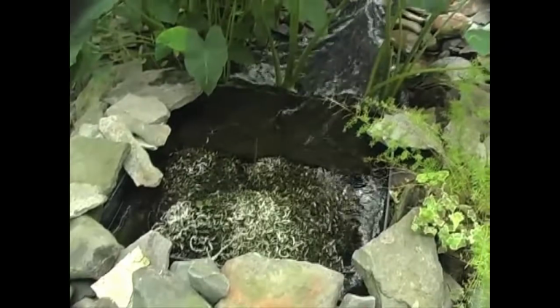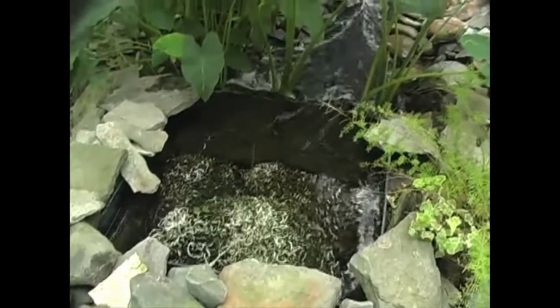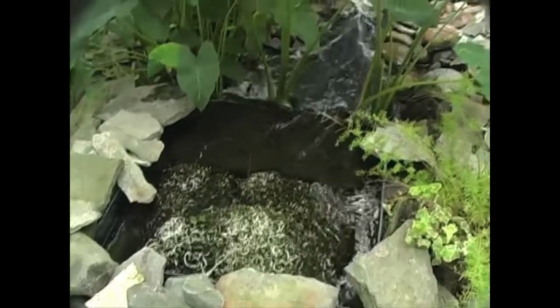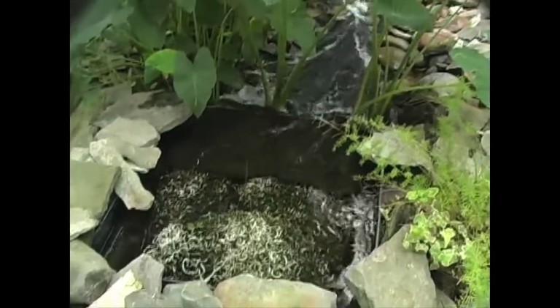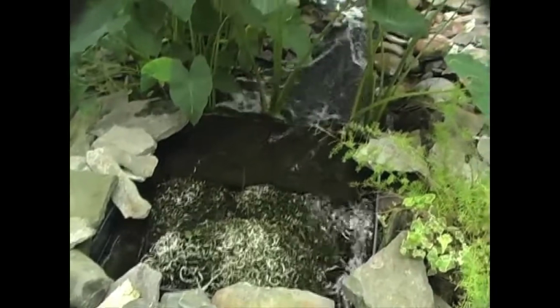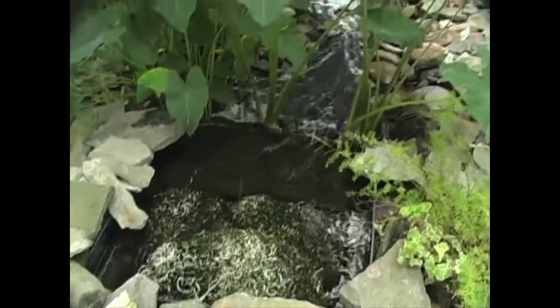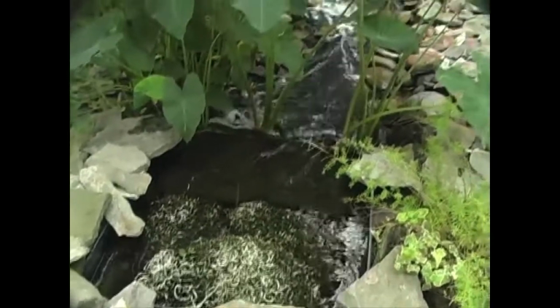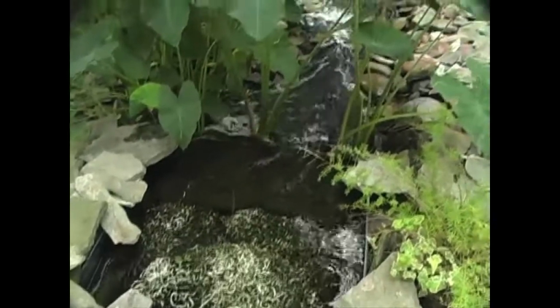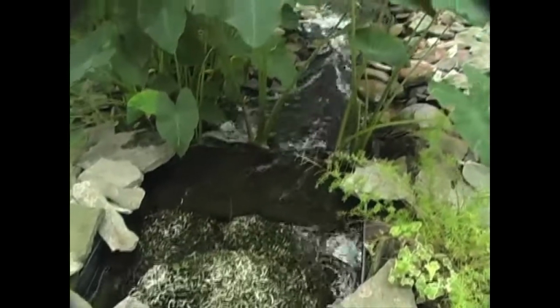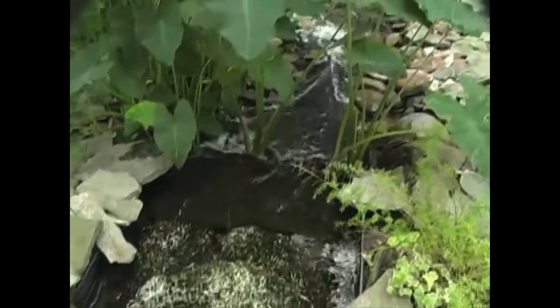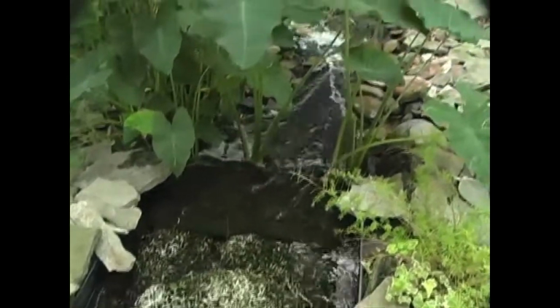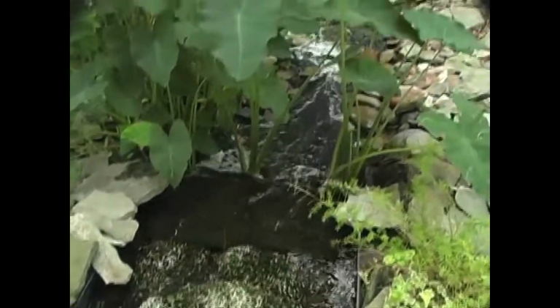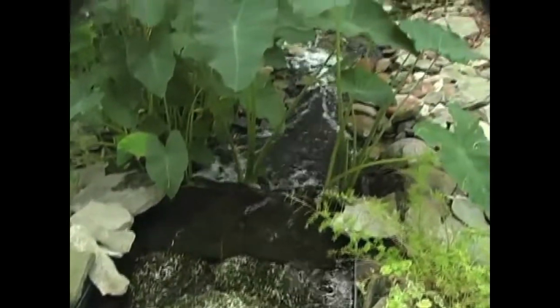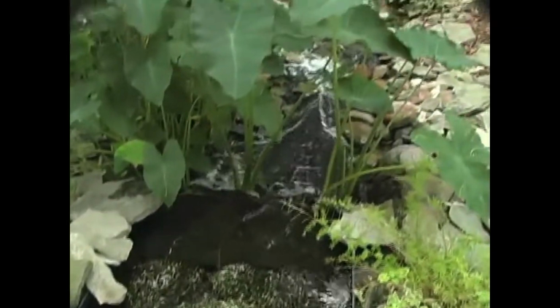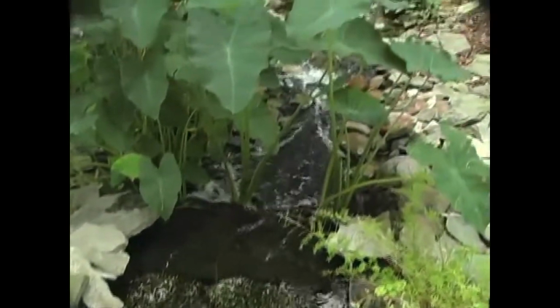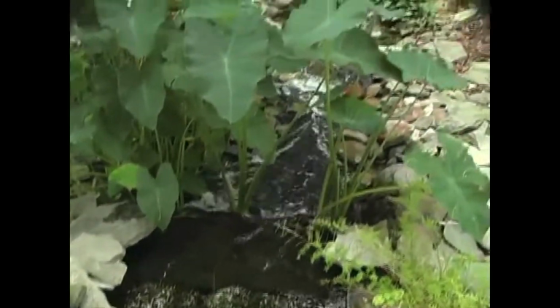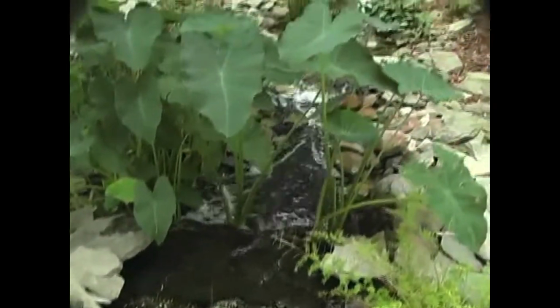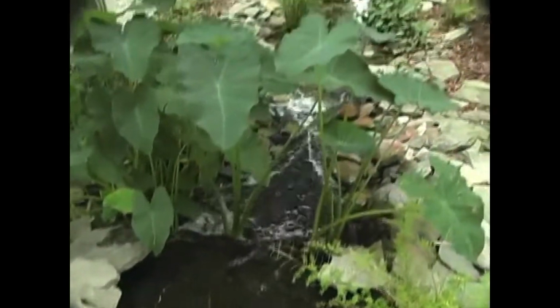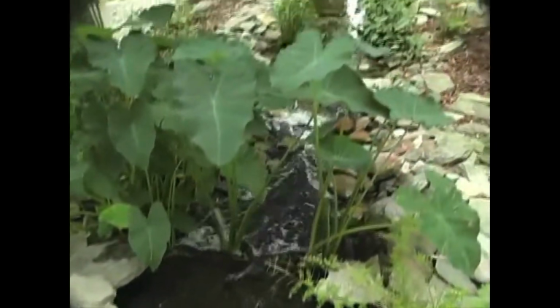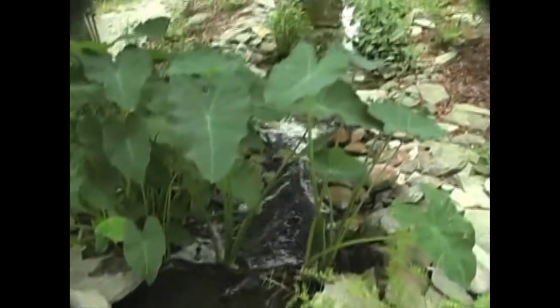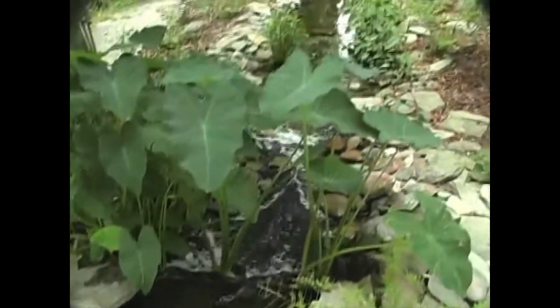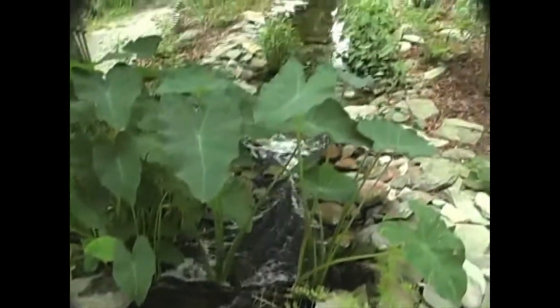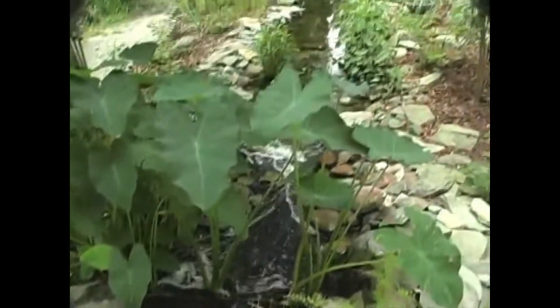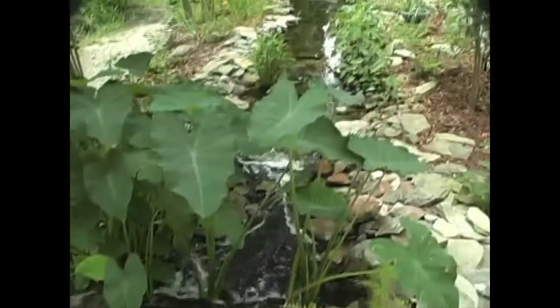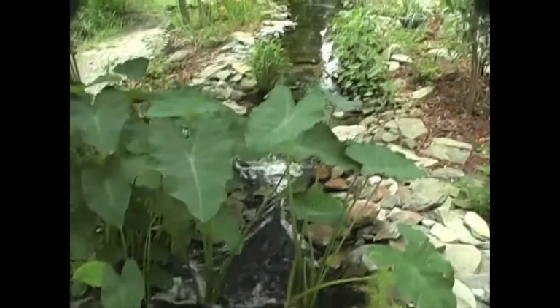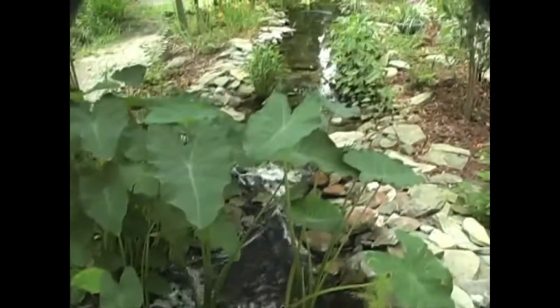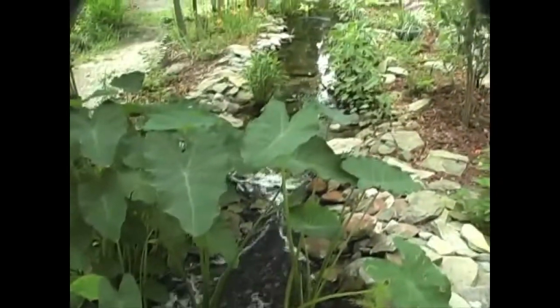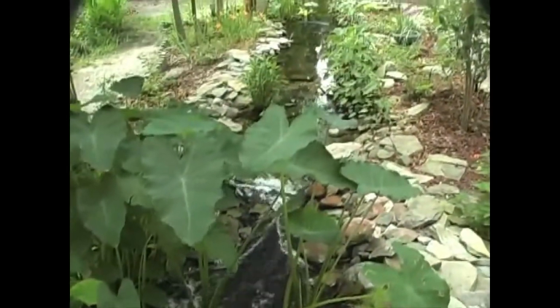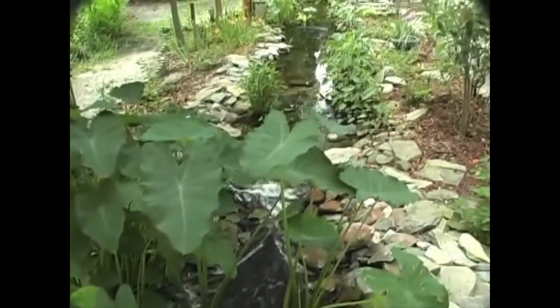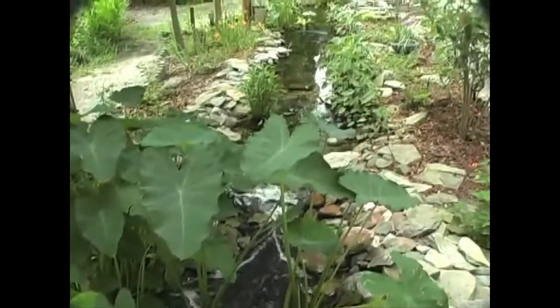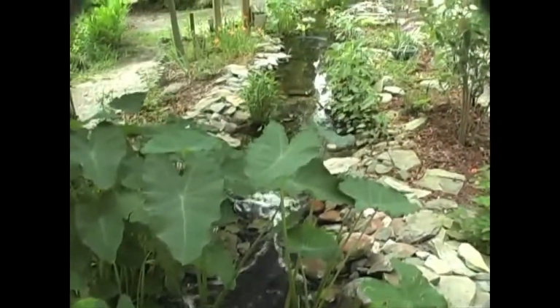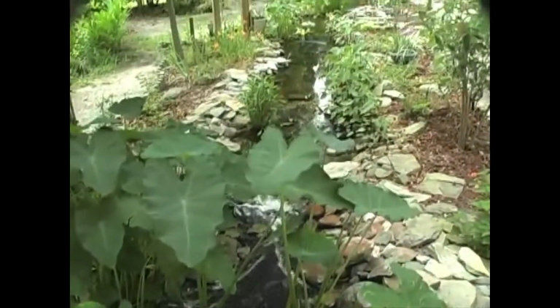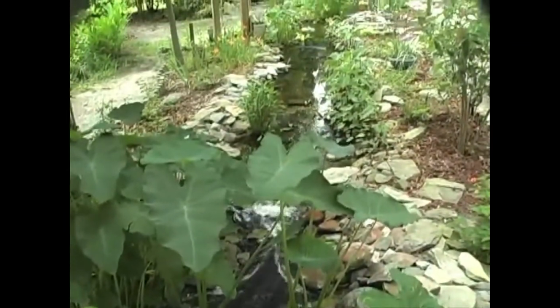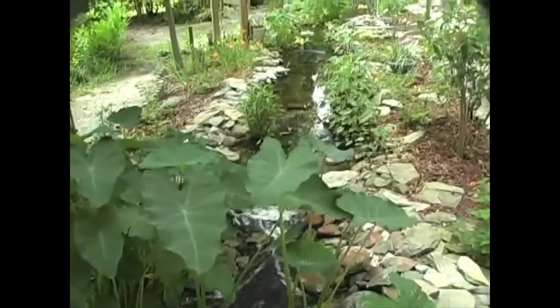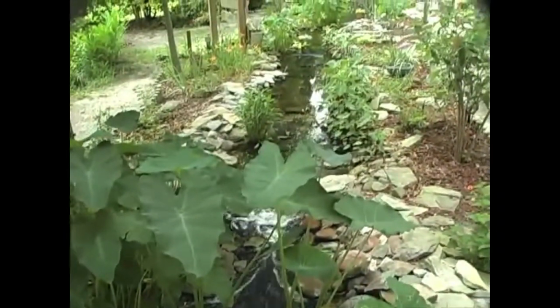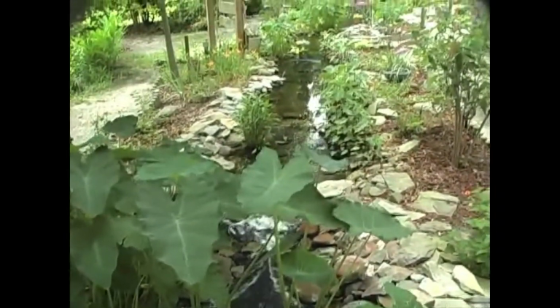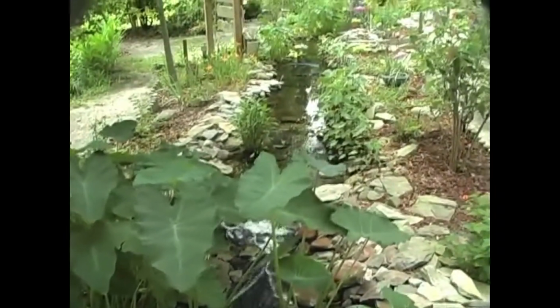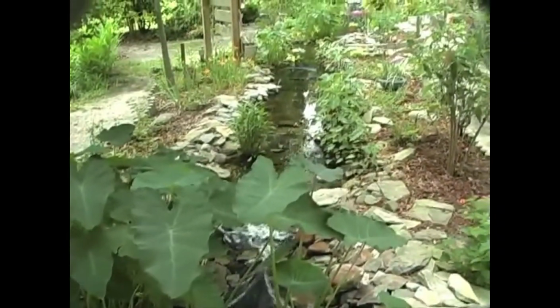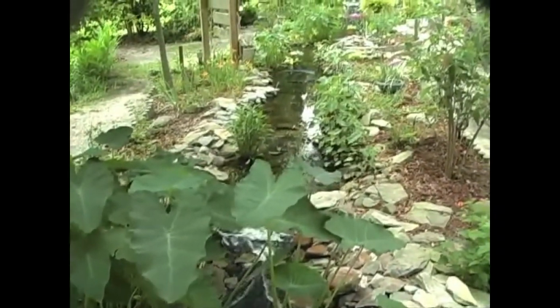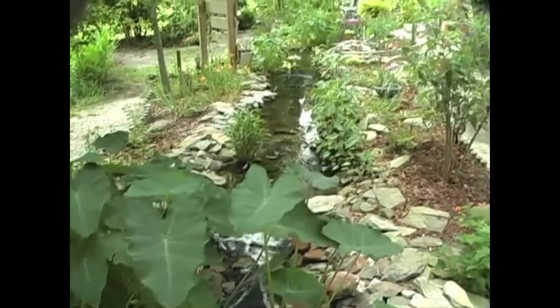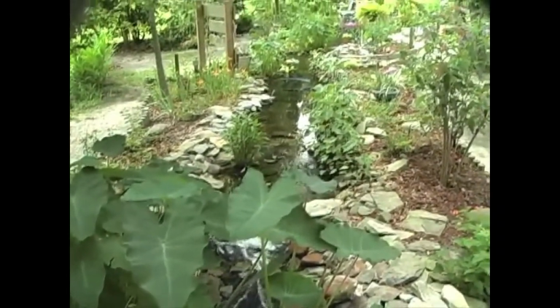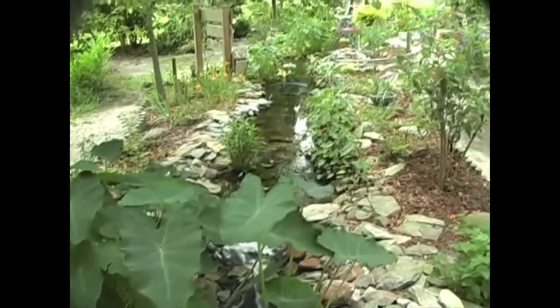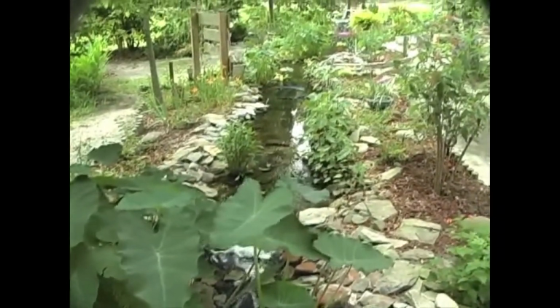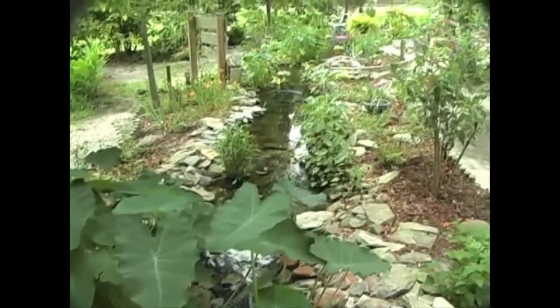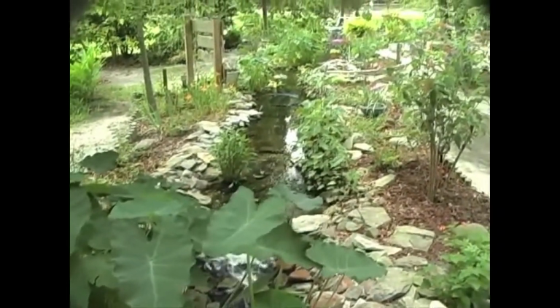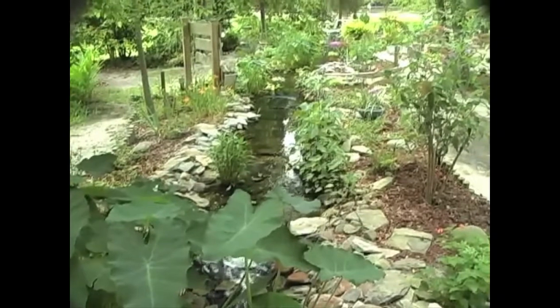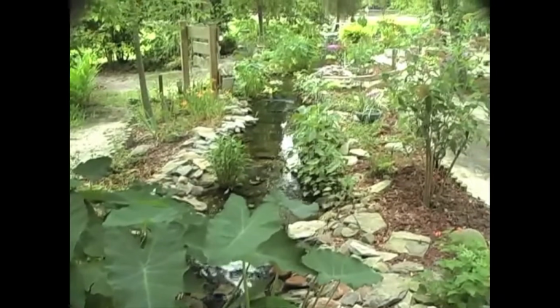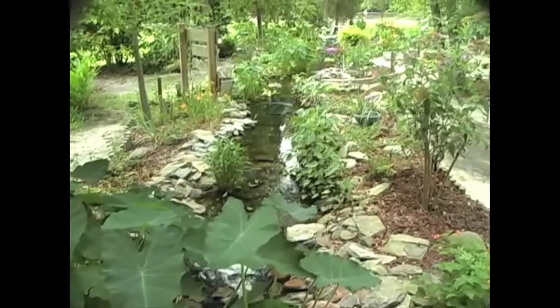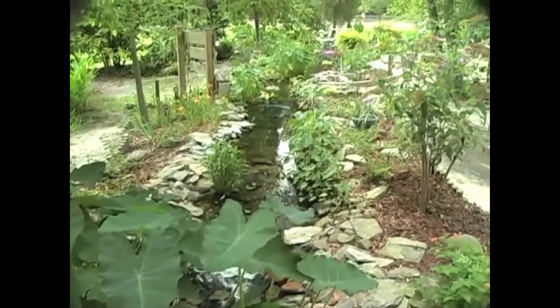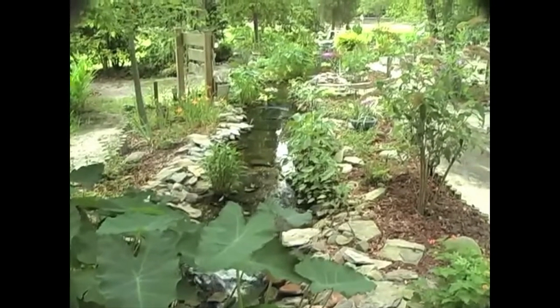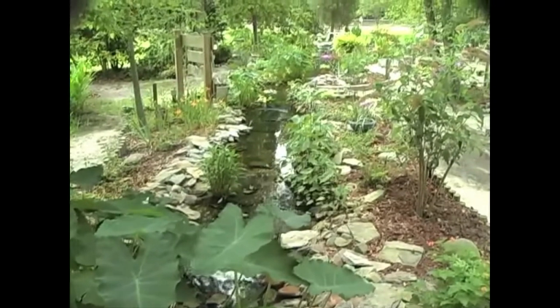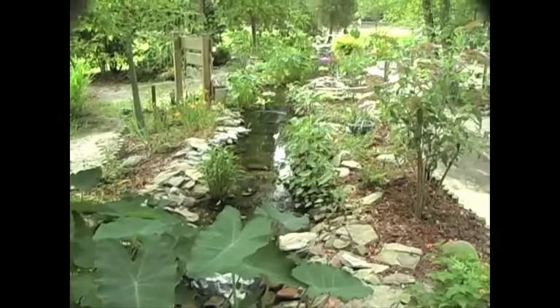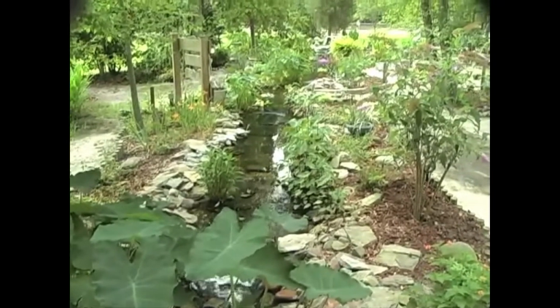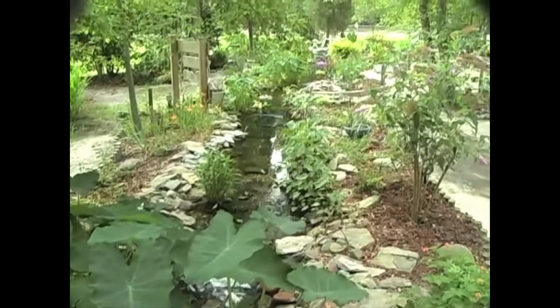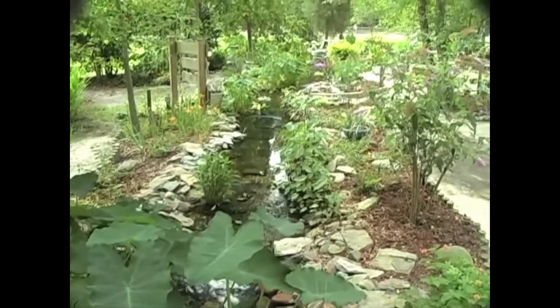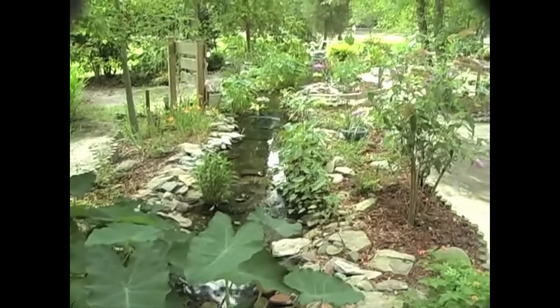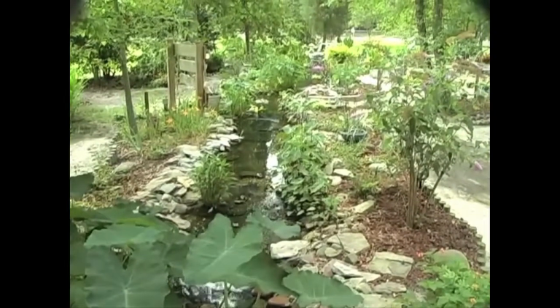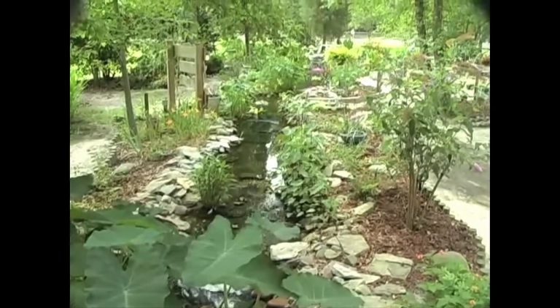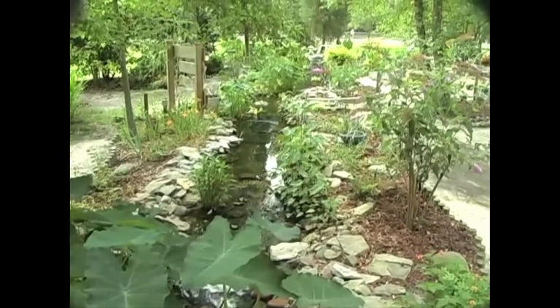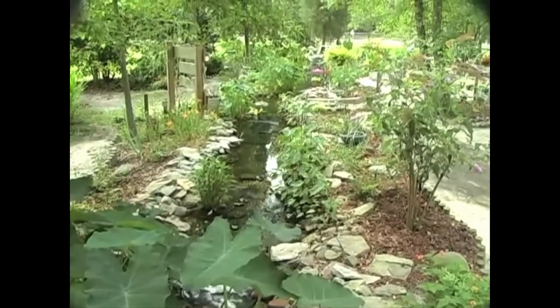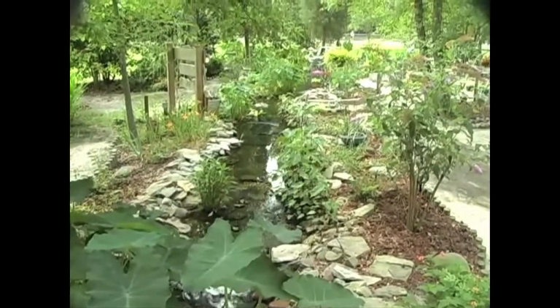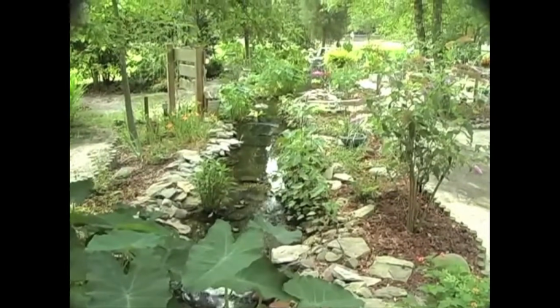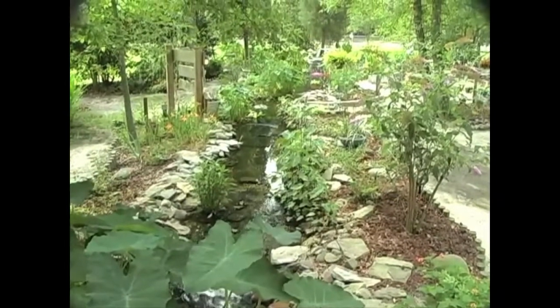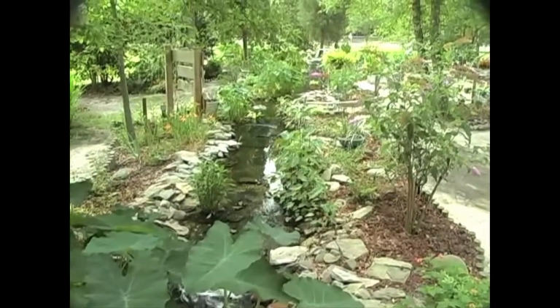The long stream itself on Susan's pond provides quite a bit of filtration and does a great job of keeping the water aerated and oxygen rich.